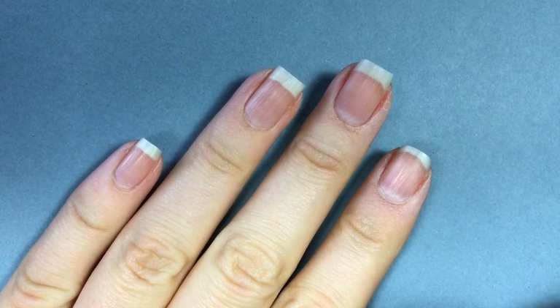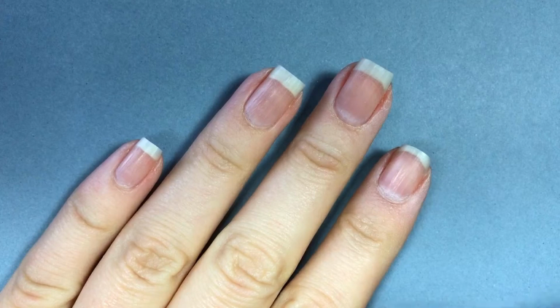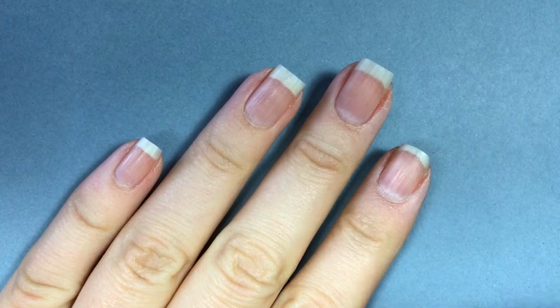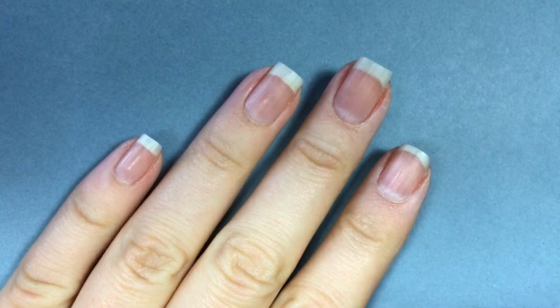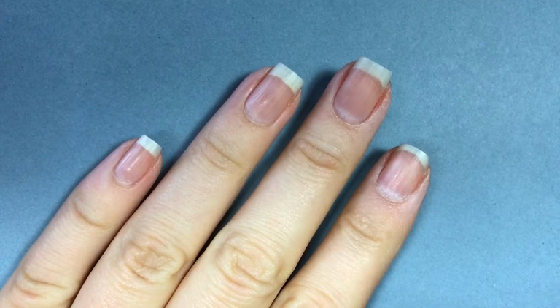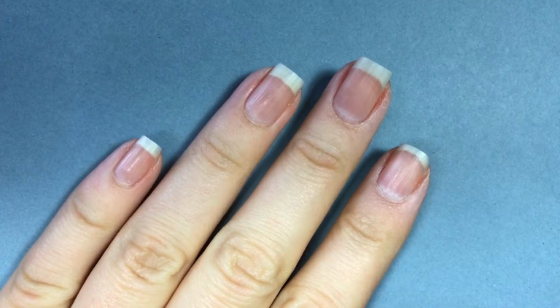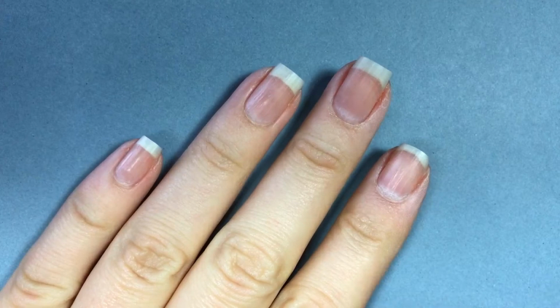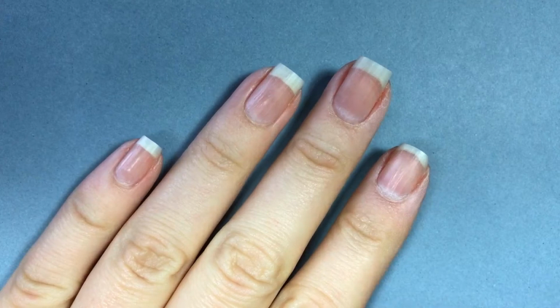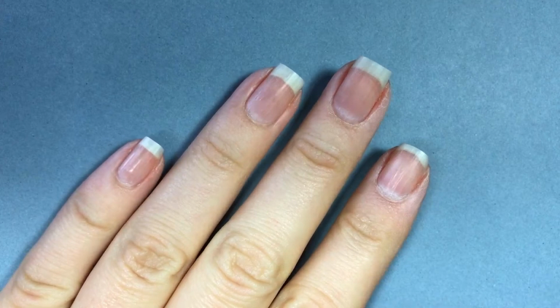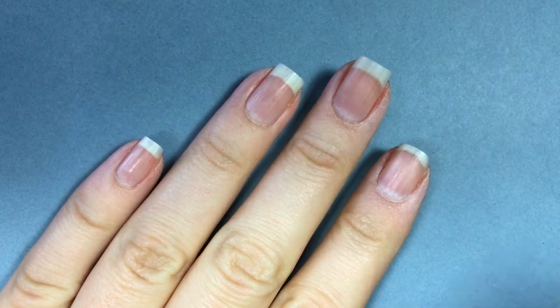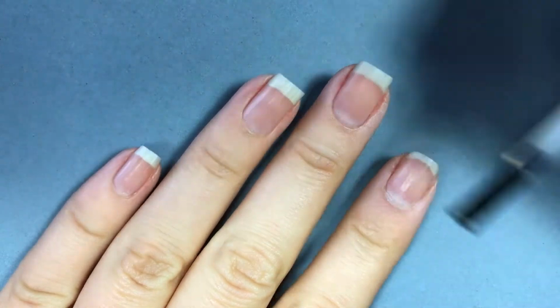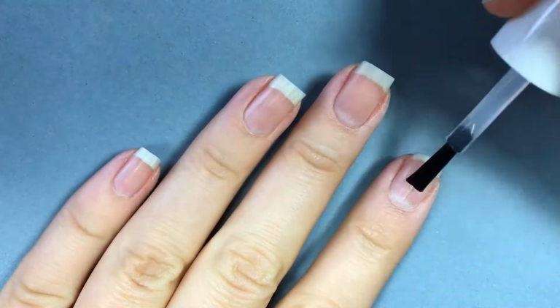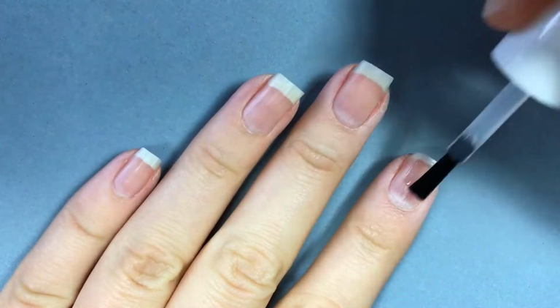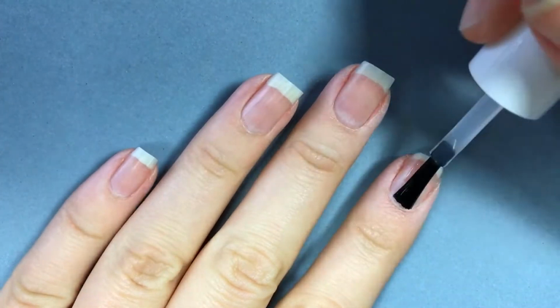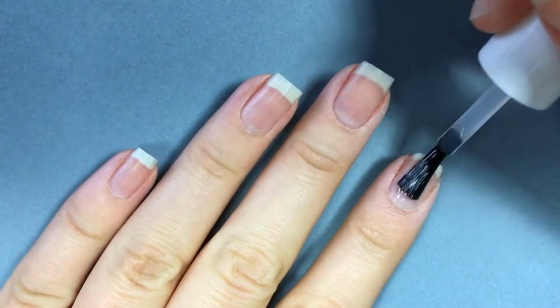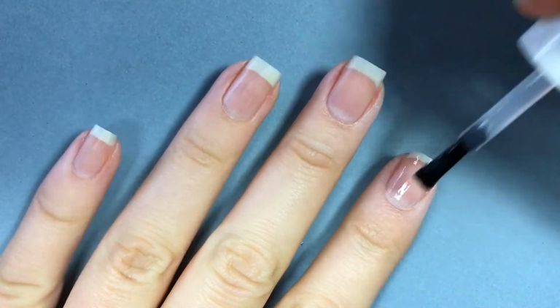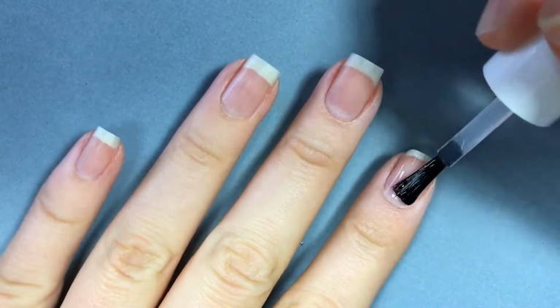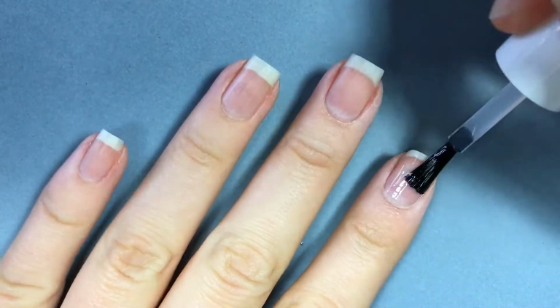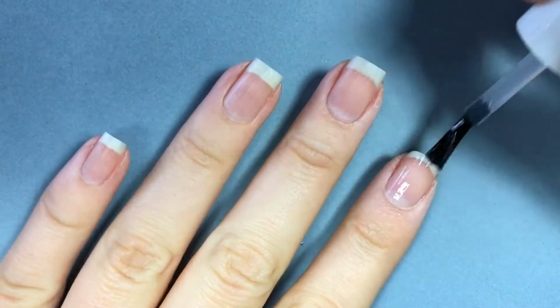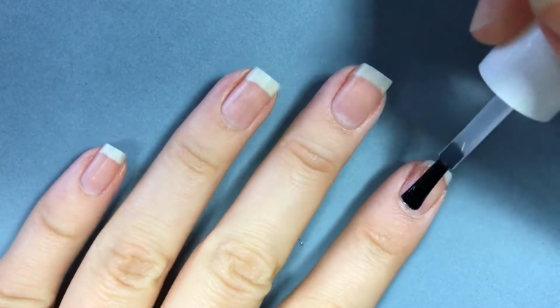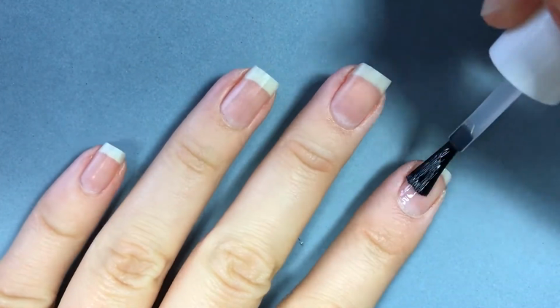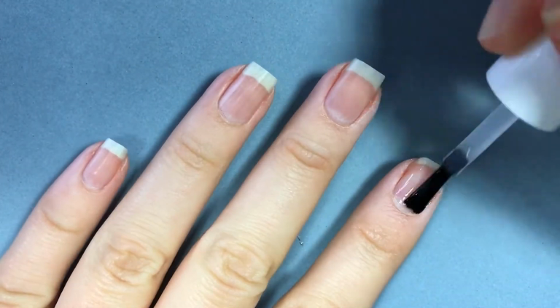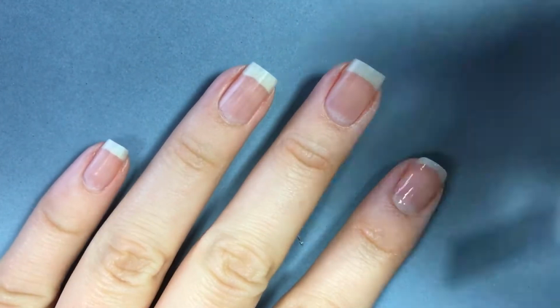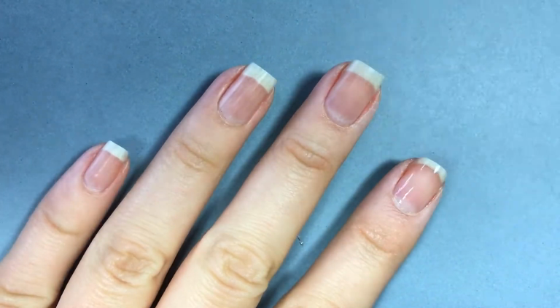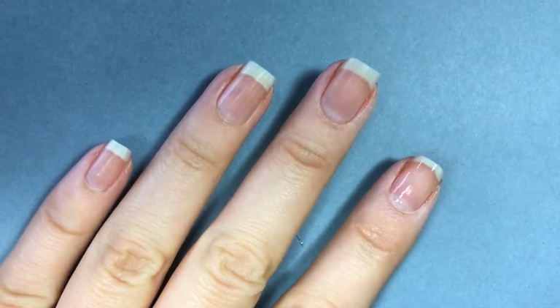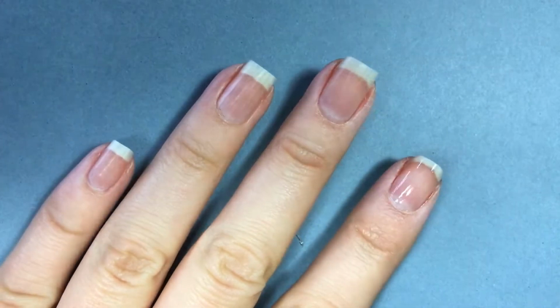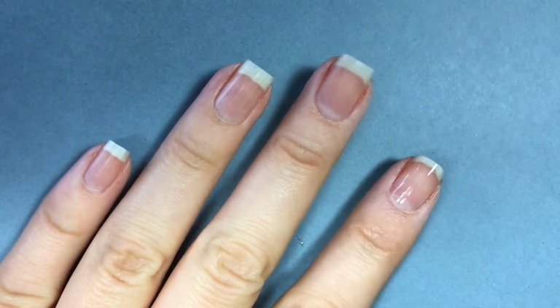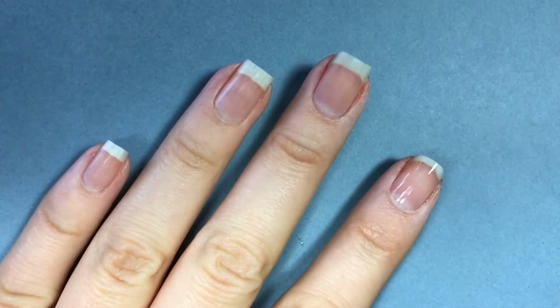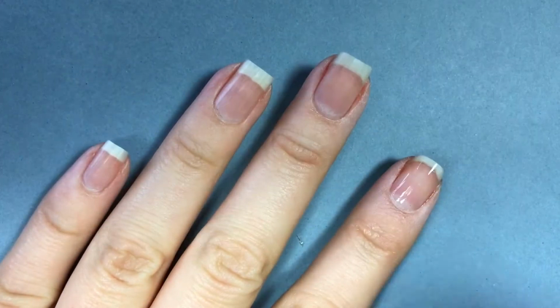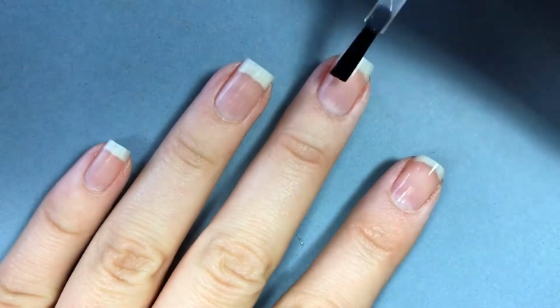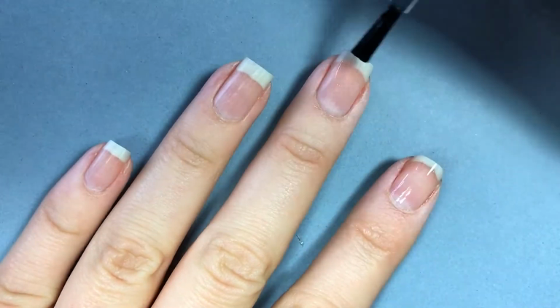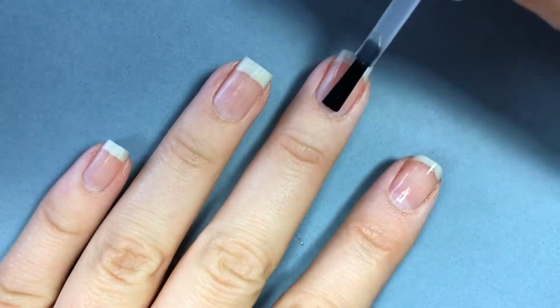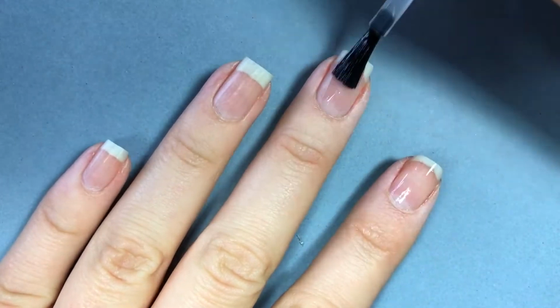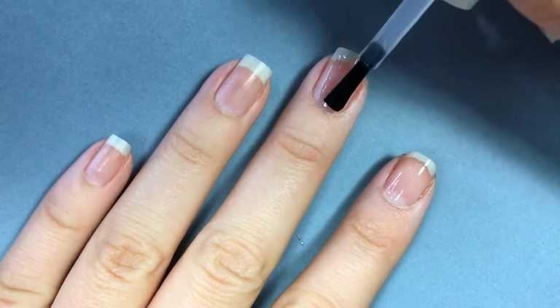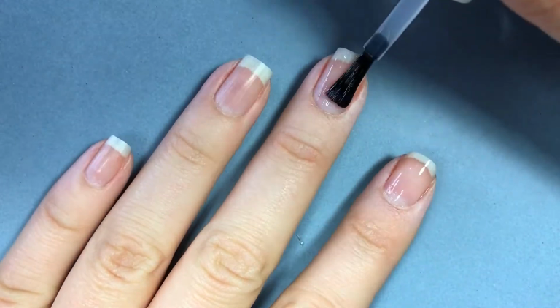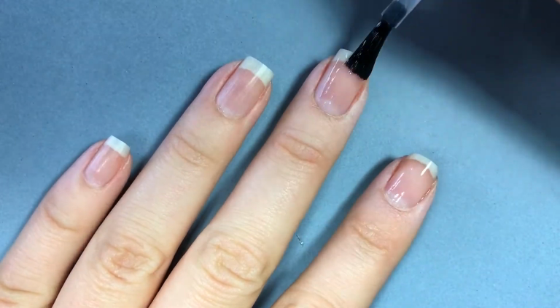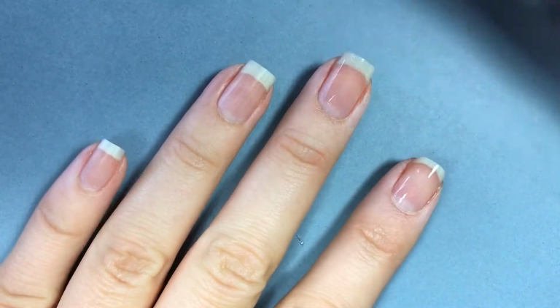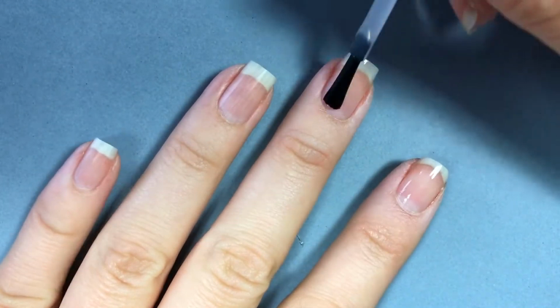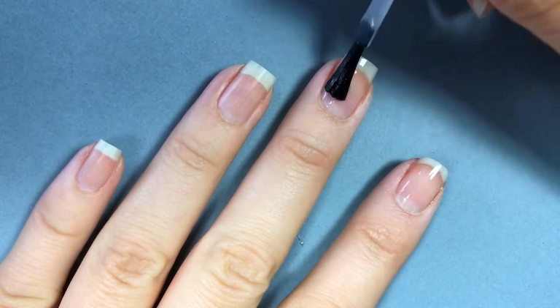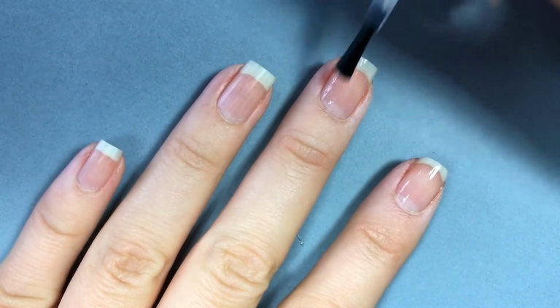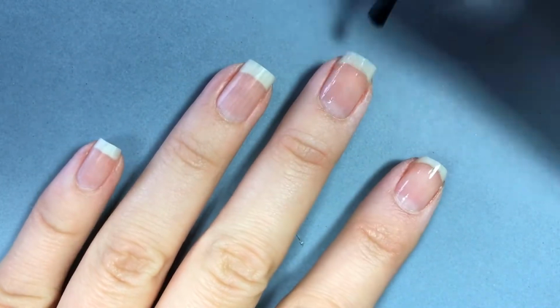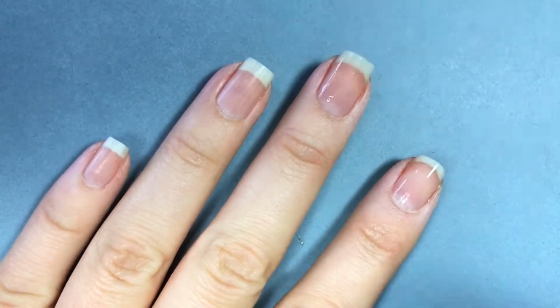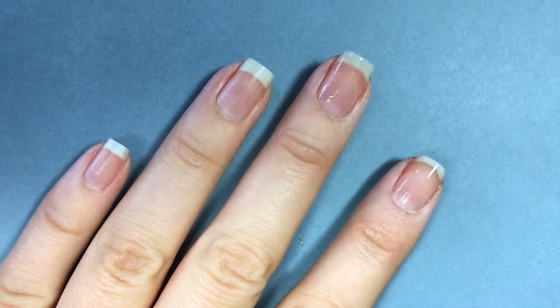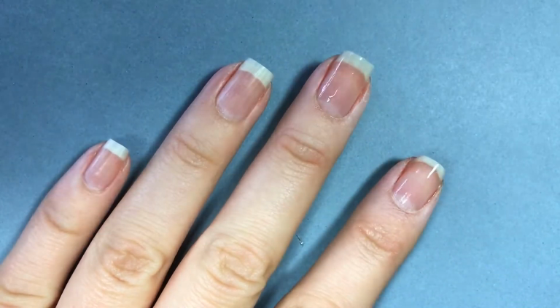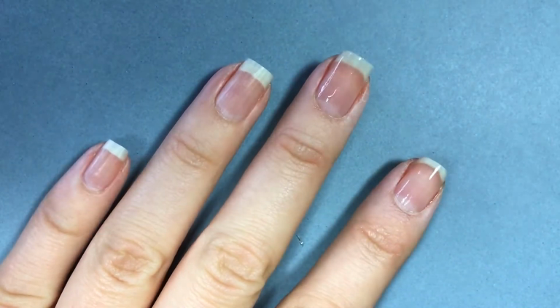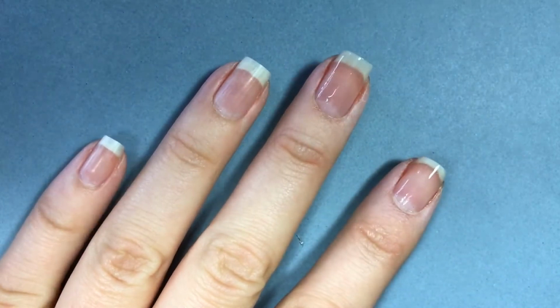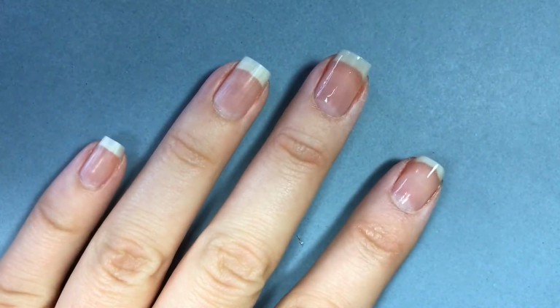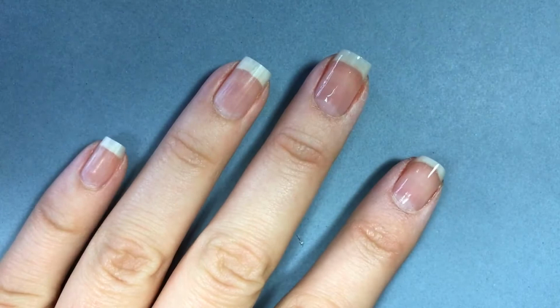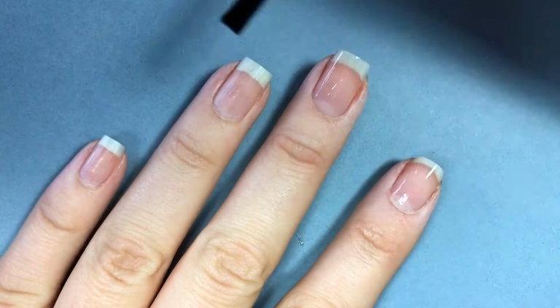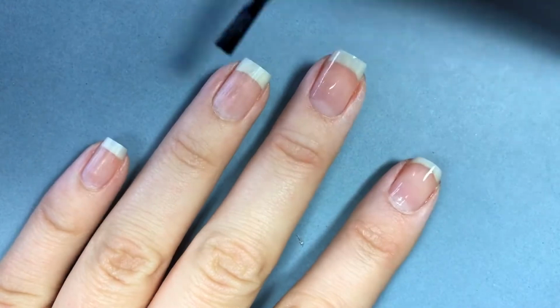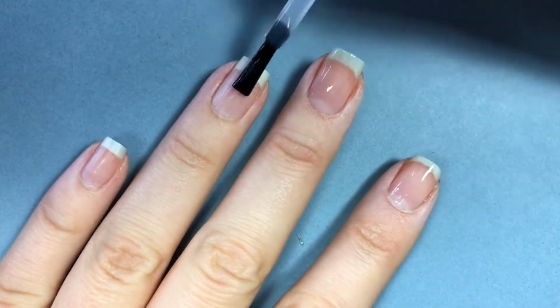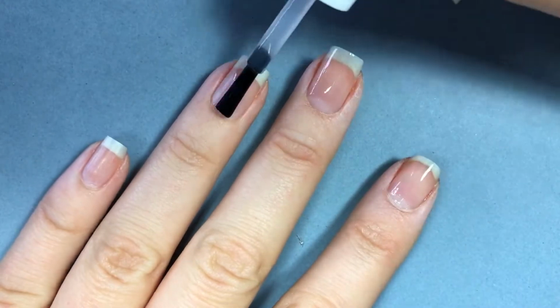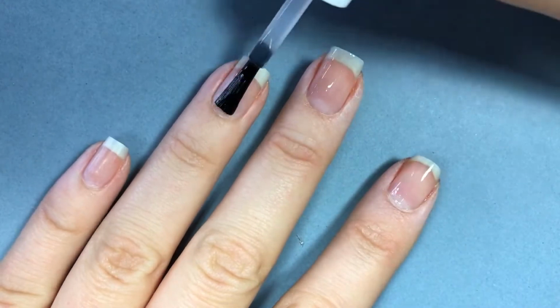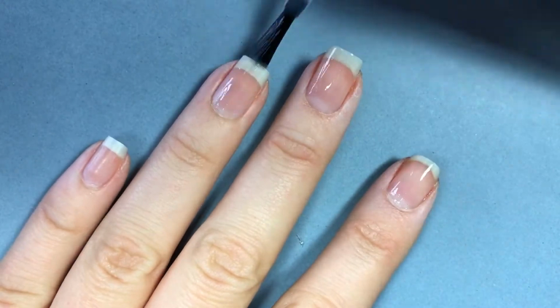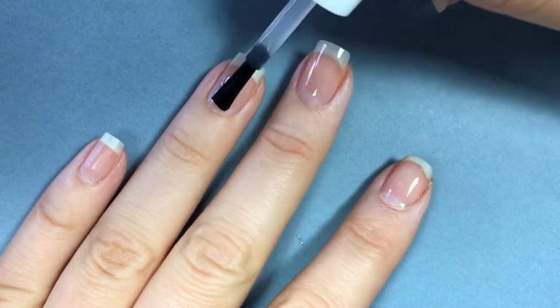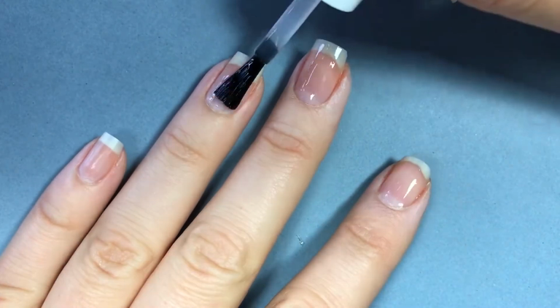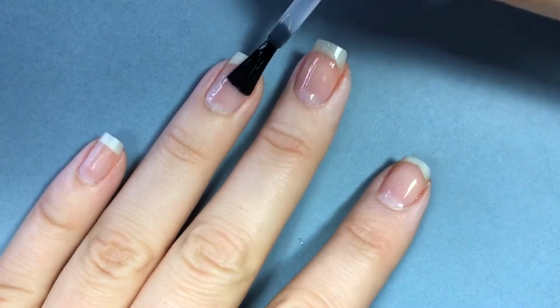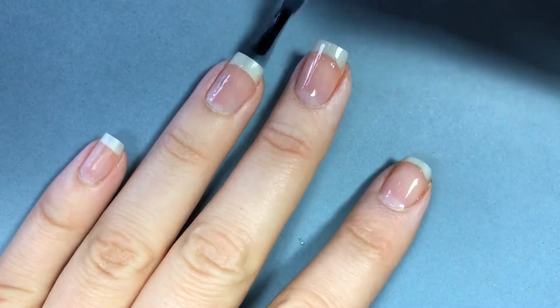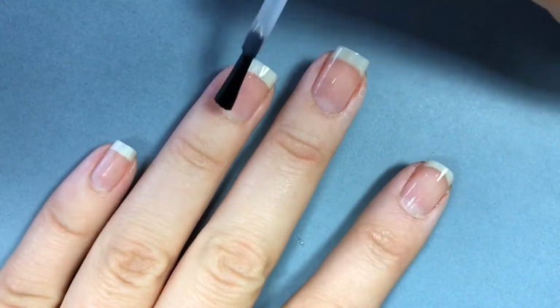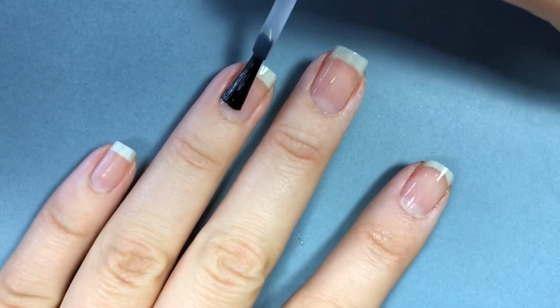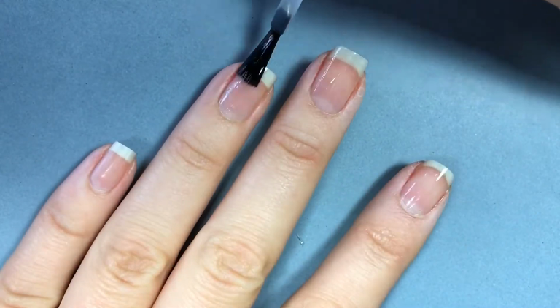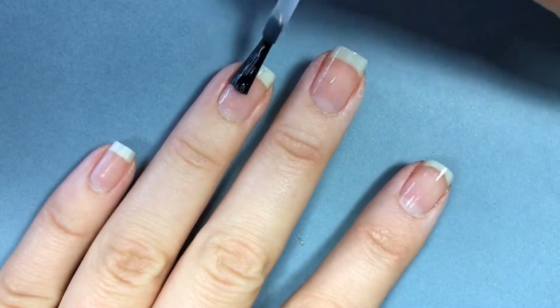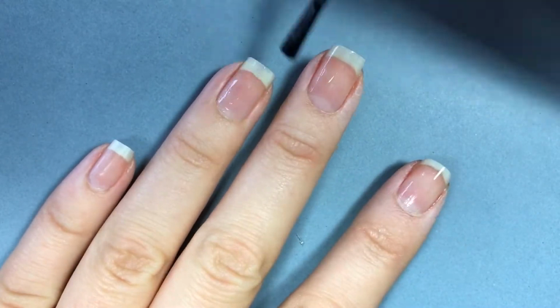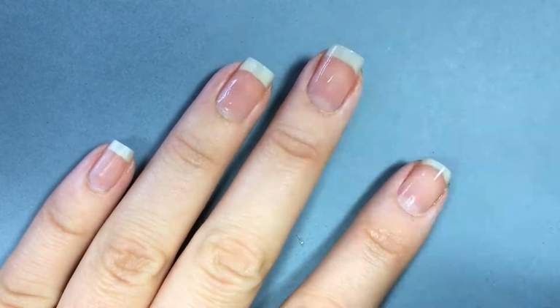Hello and welcome to another nail tutorial. Today I'll be showing you how to create a gradient with three different colors.